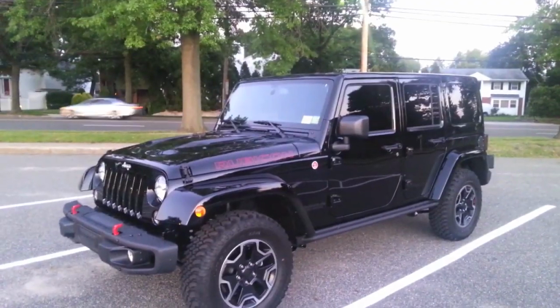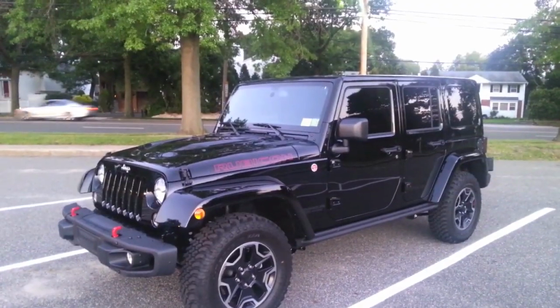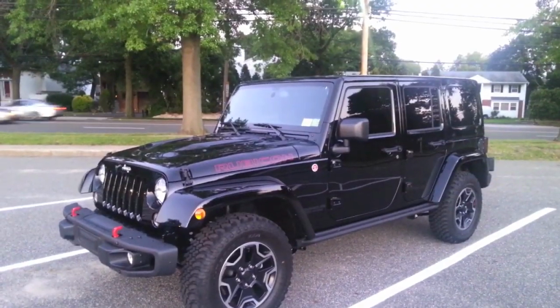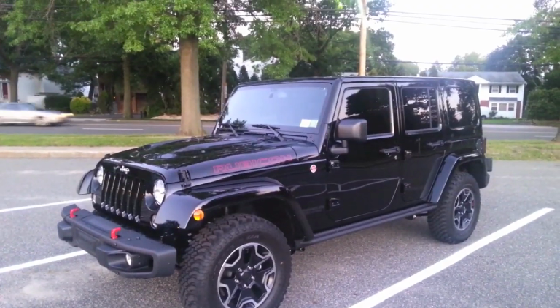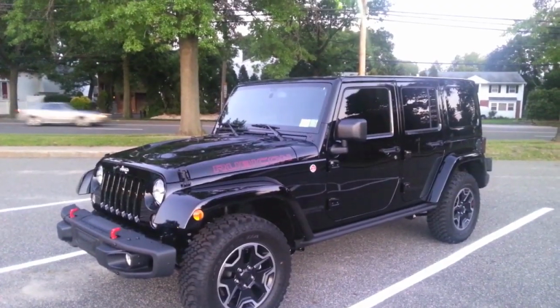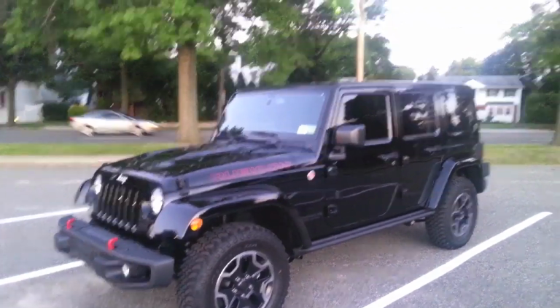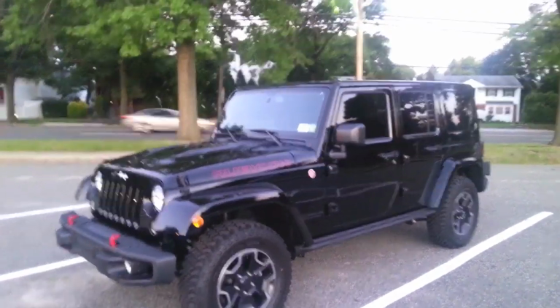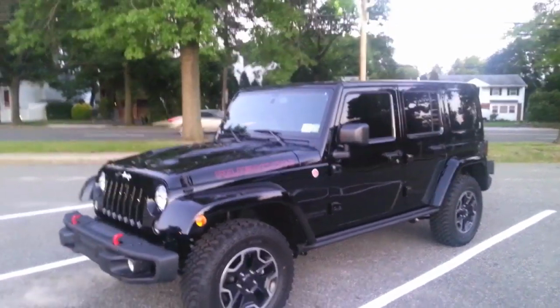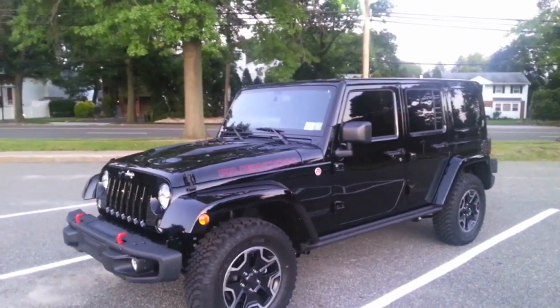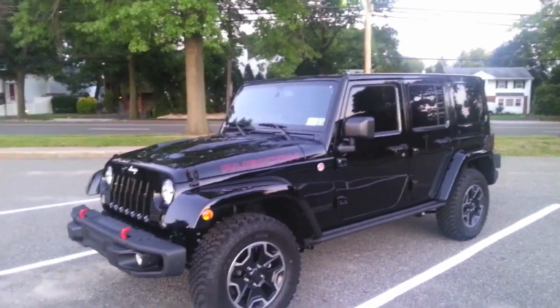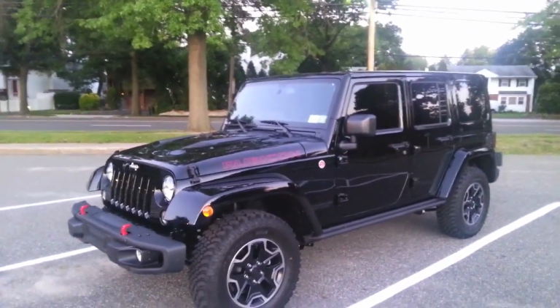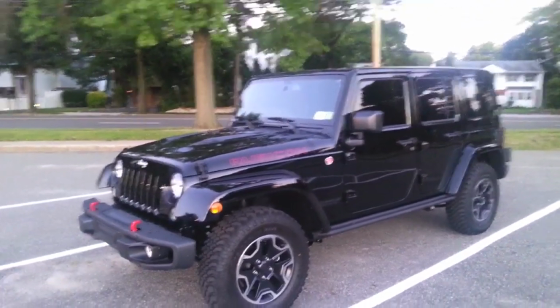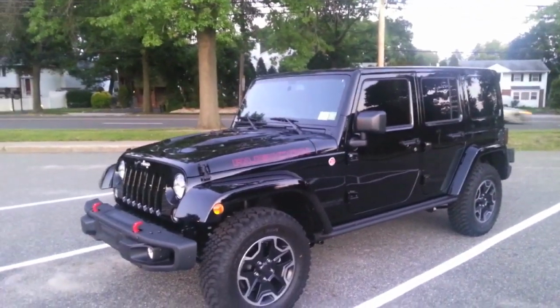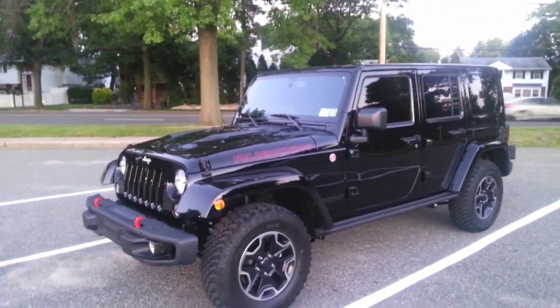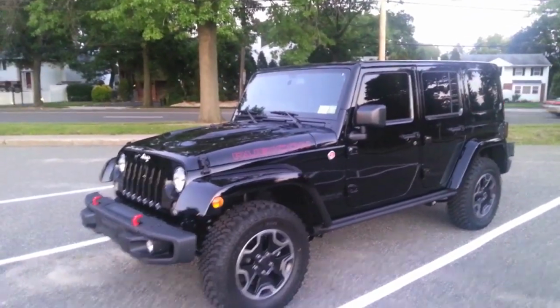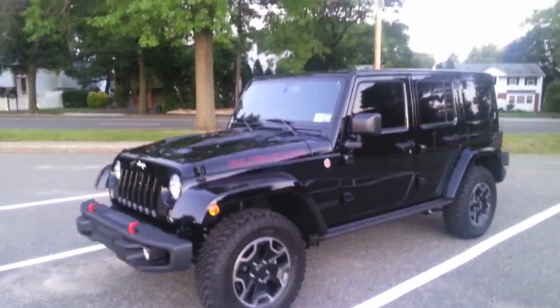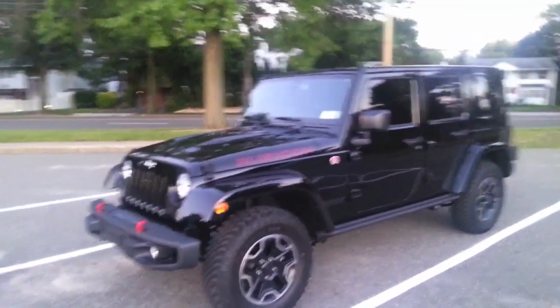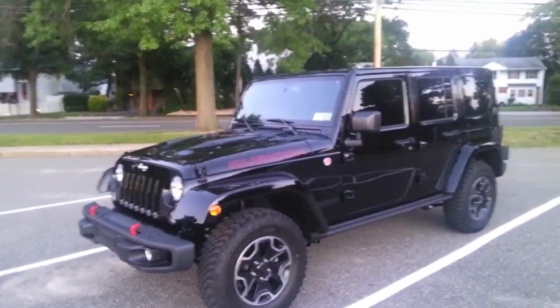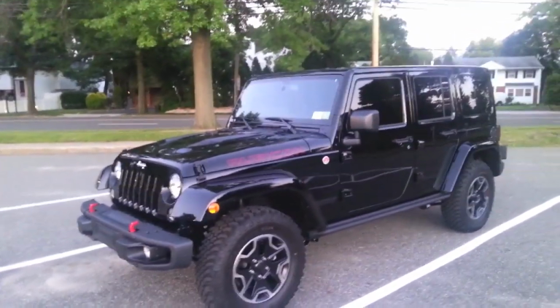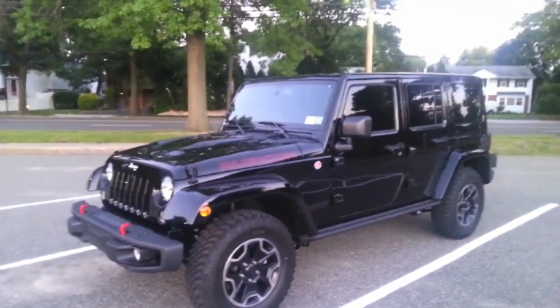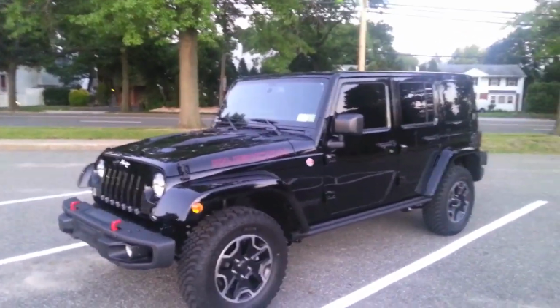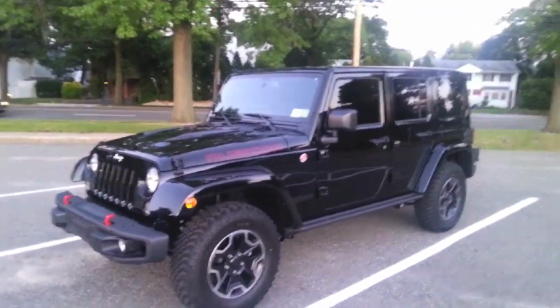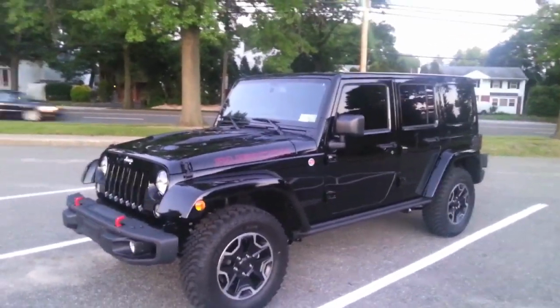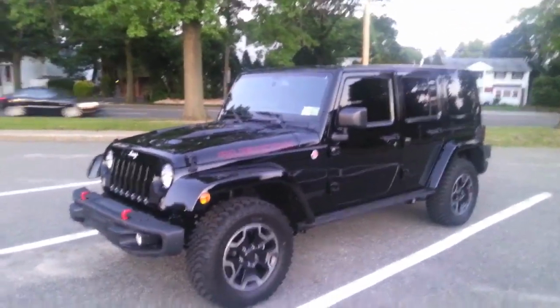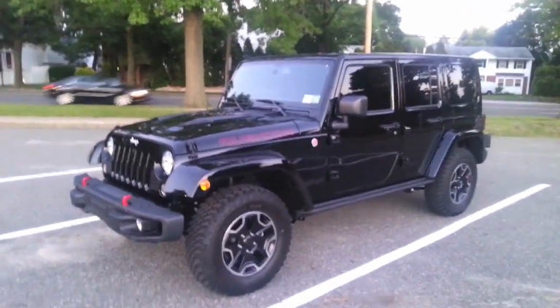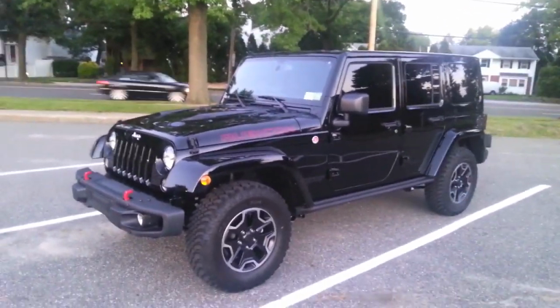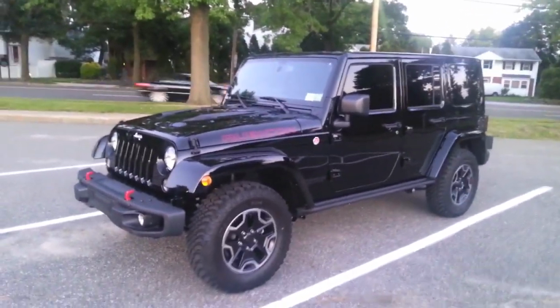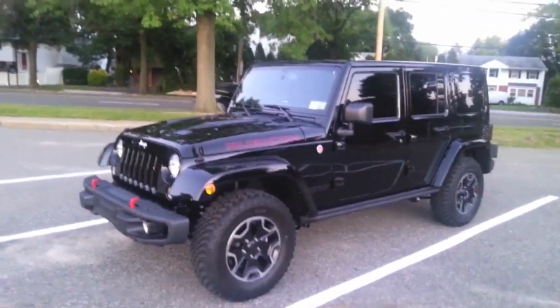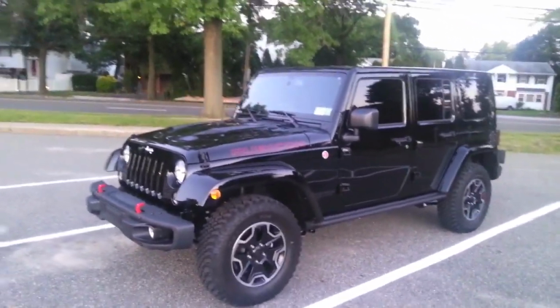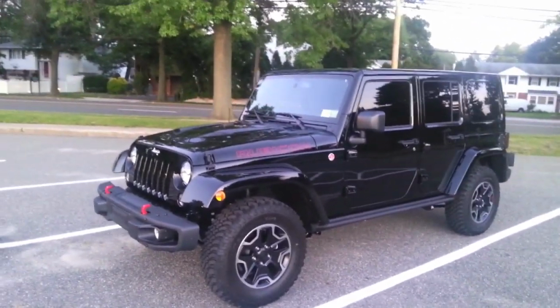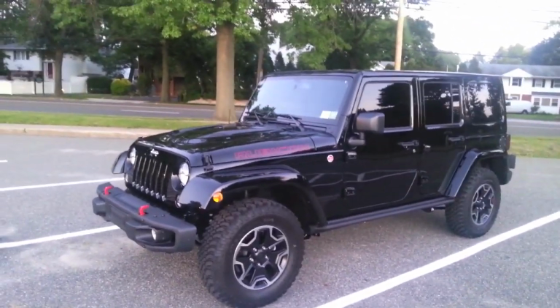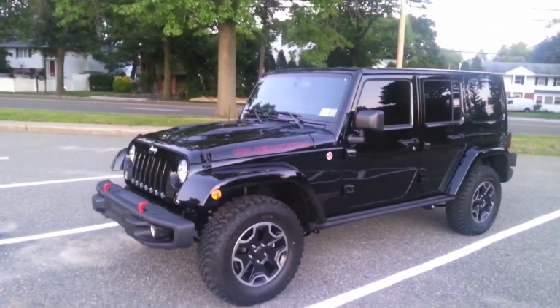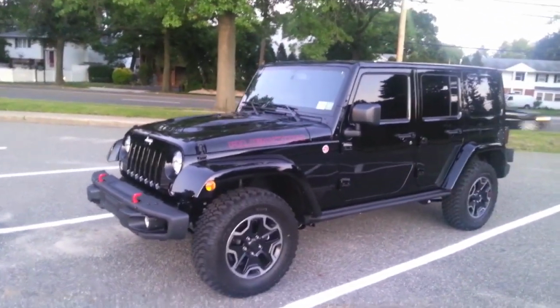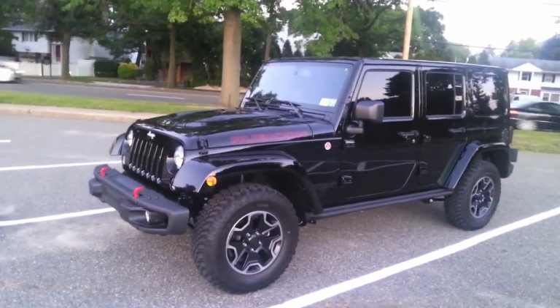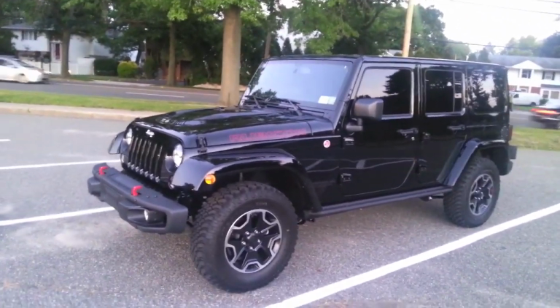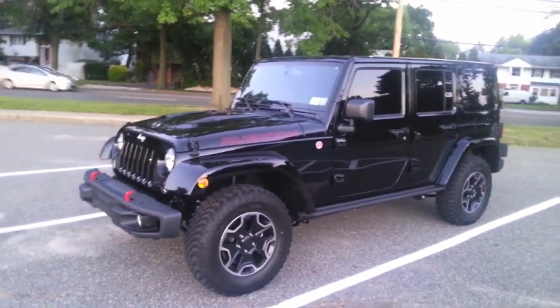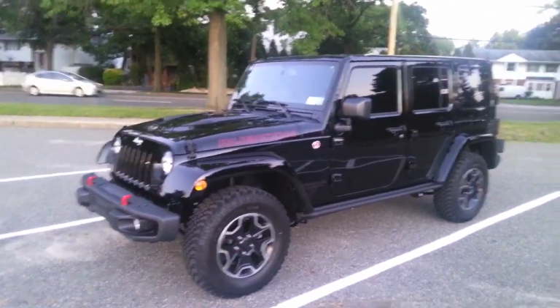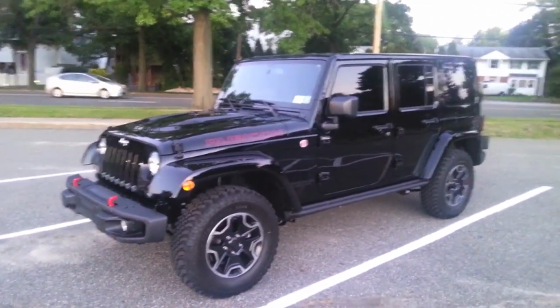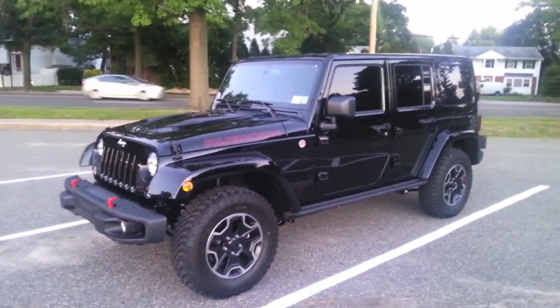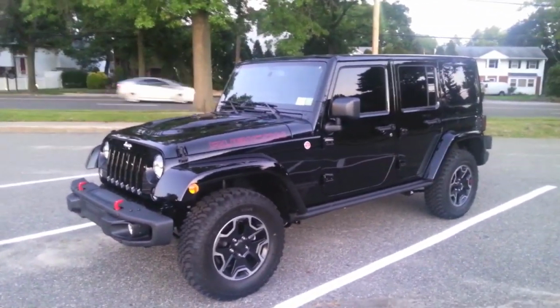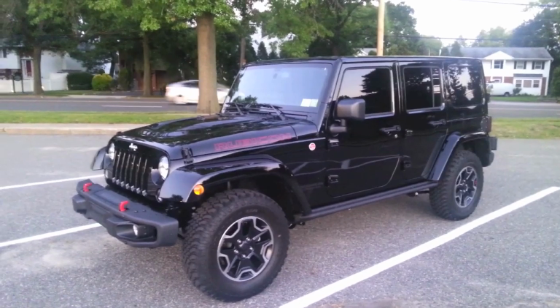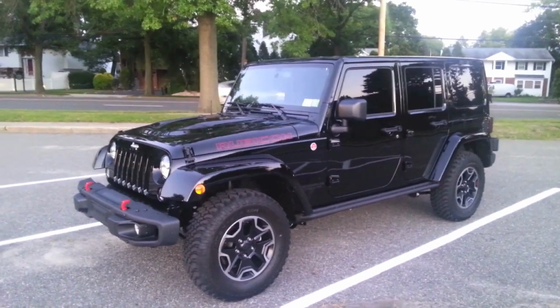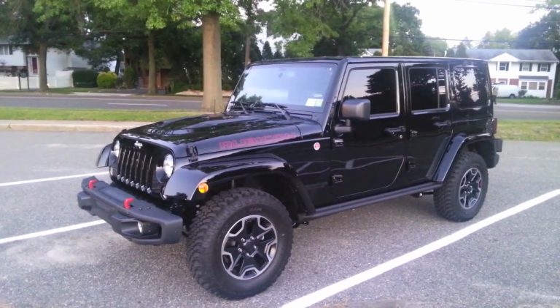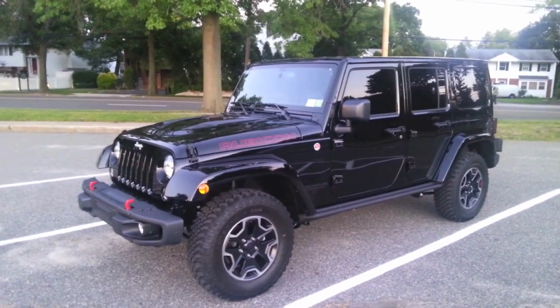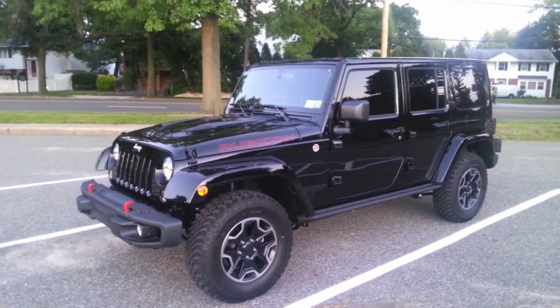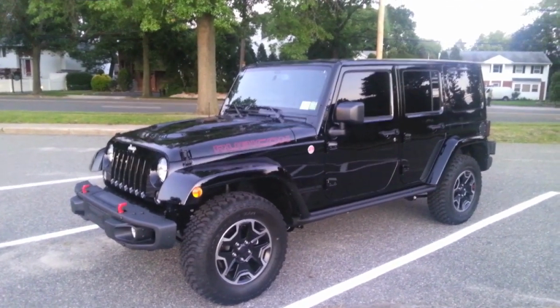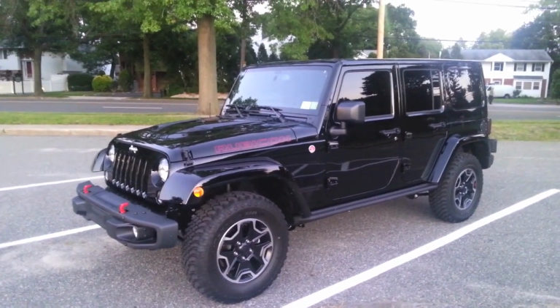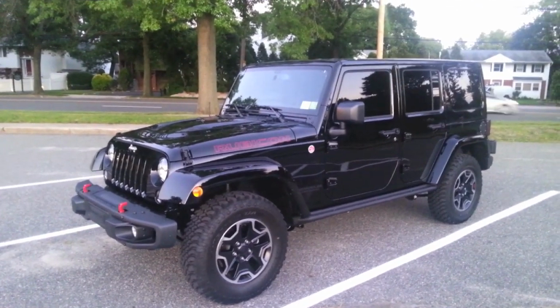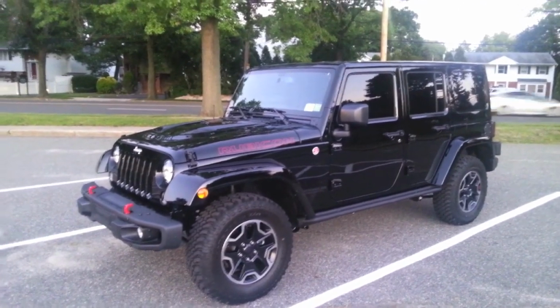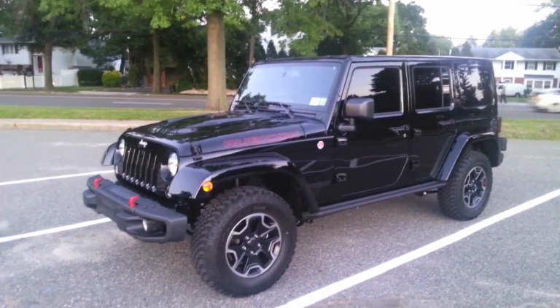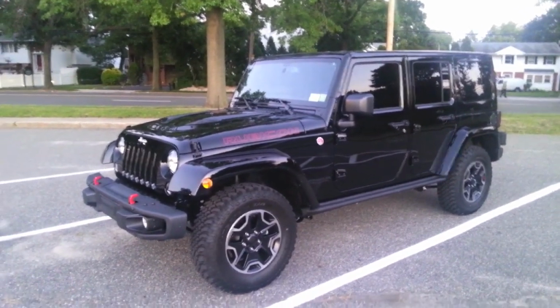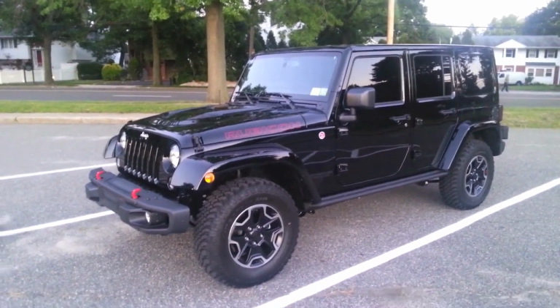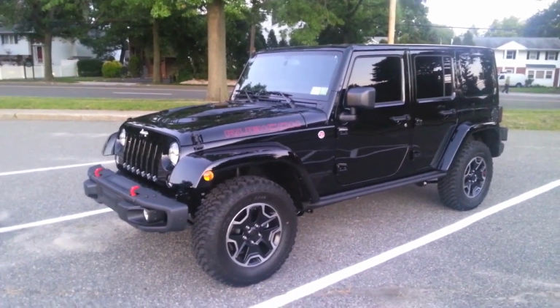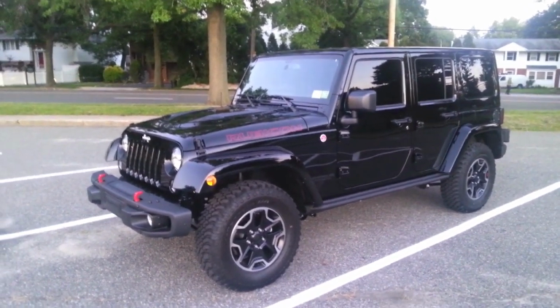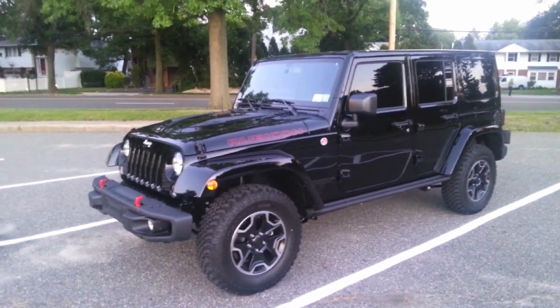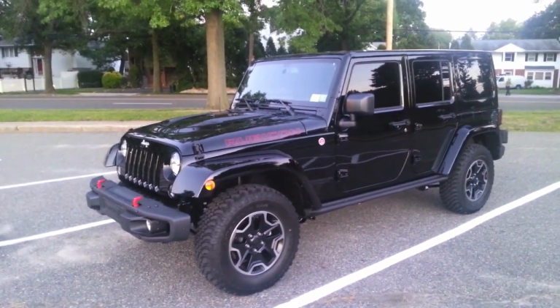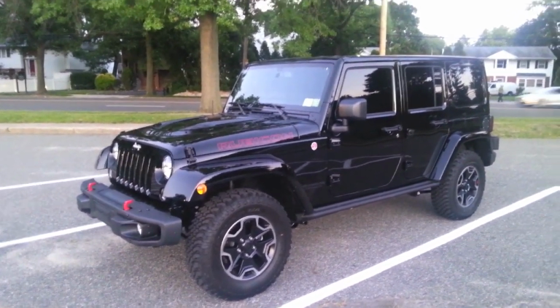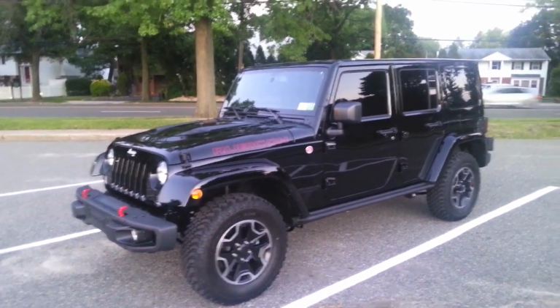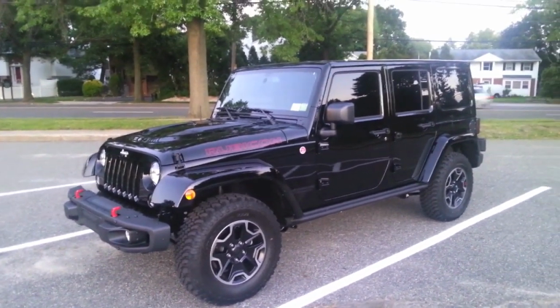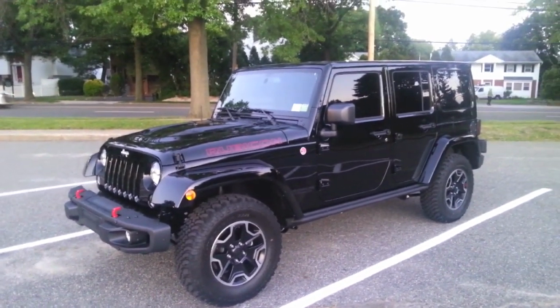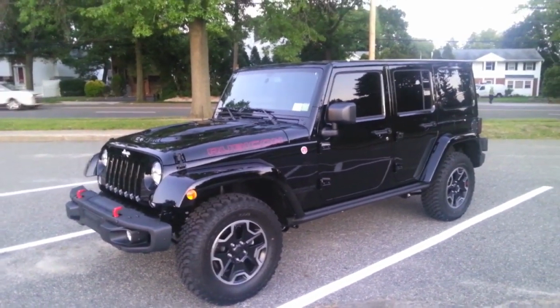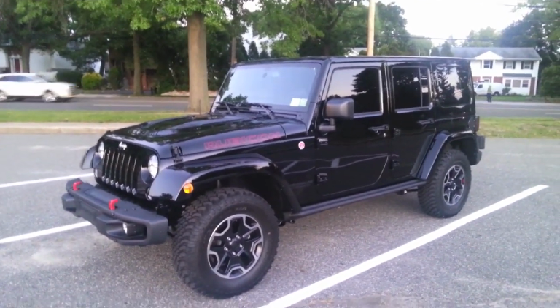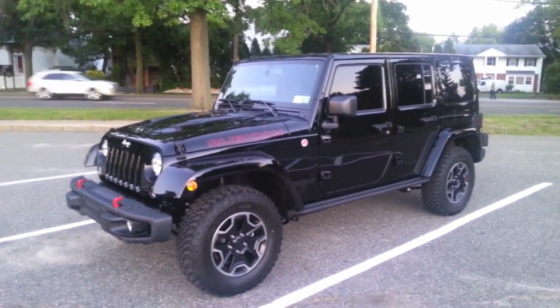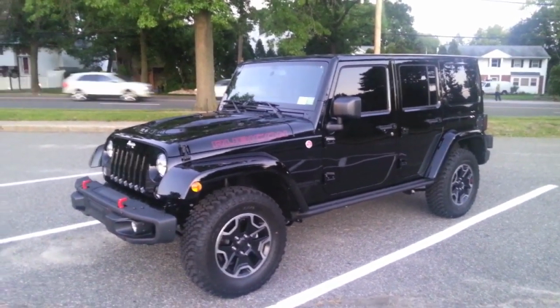Hey, what's up YouTube? Here I just picked up a 2015 Wrangler Unlimited Rubicon Hard Rock Edition.